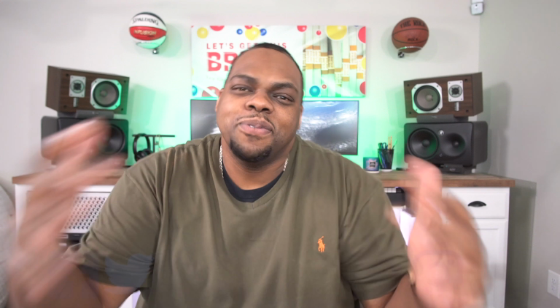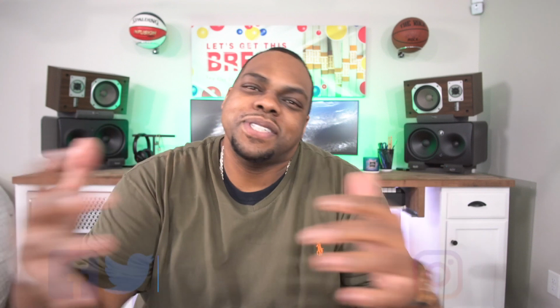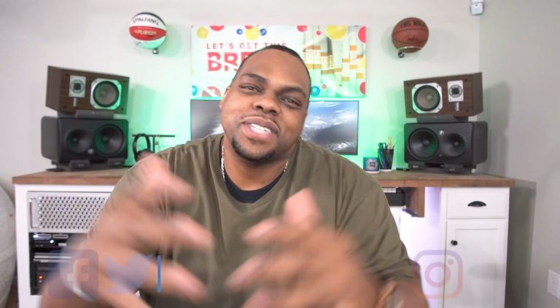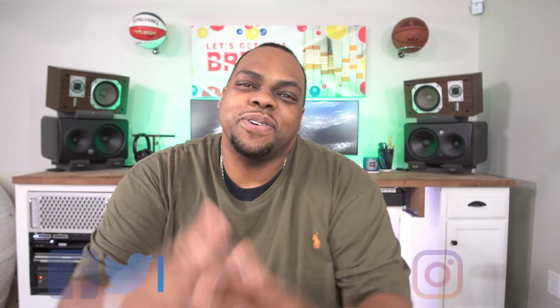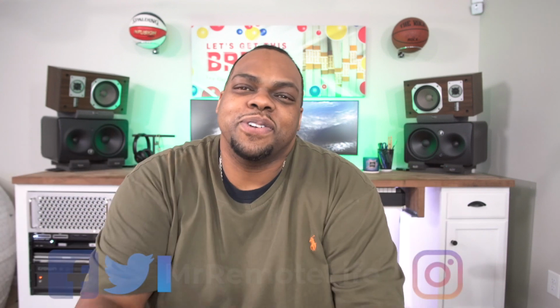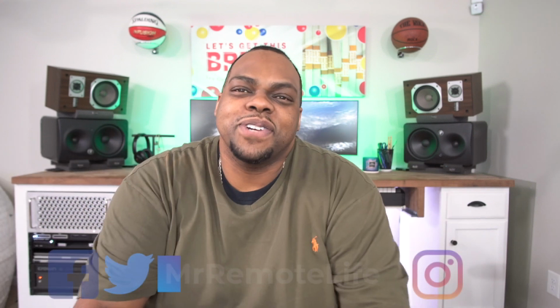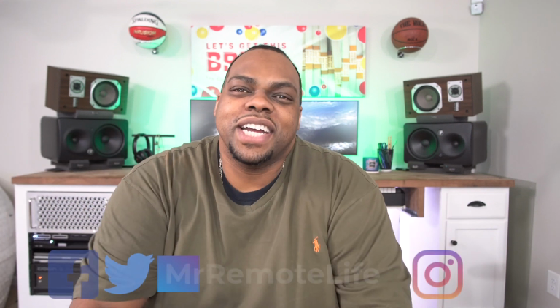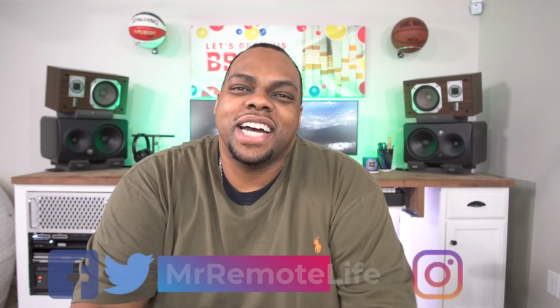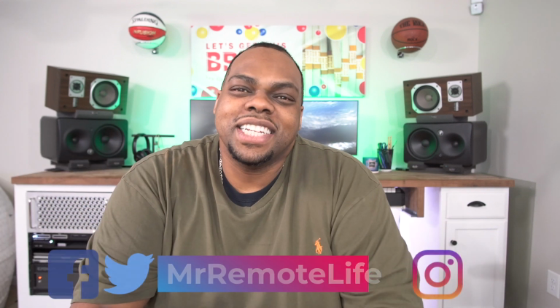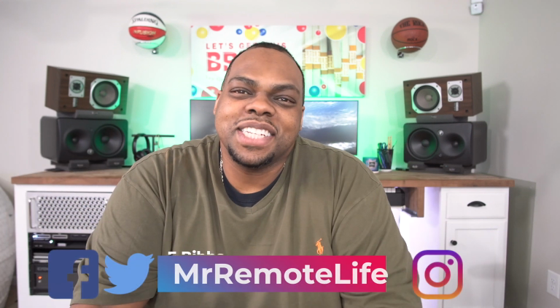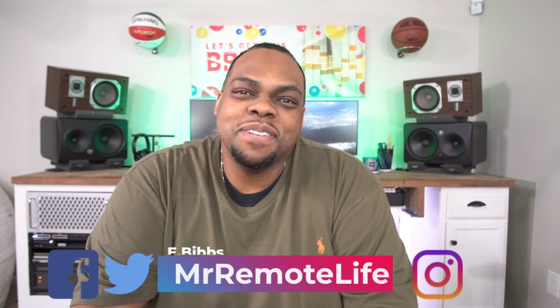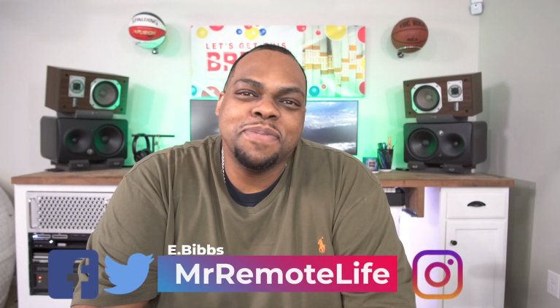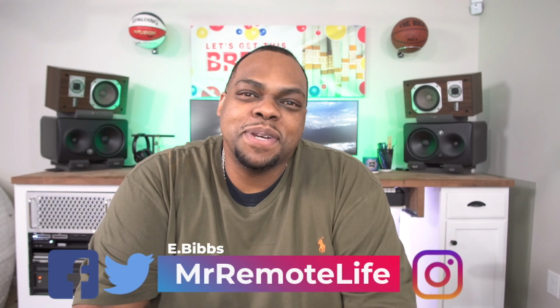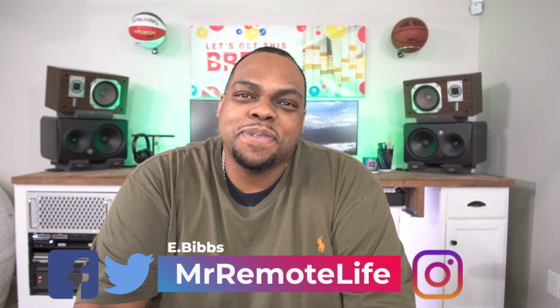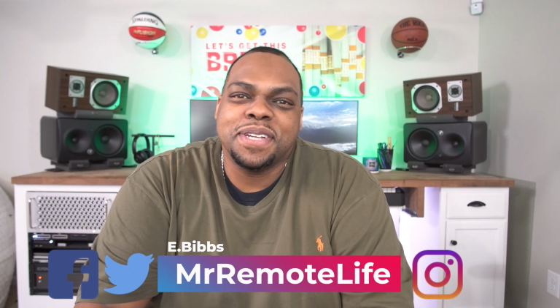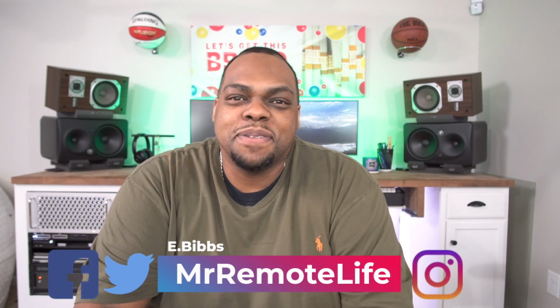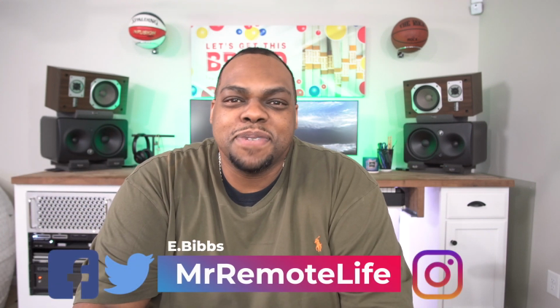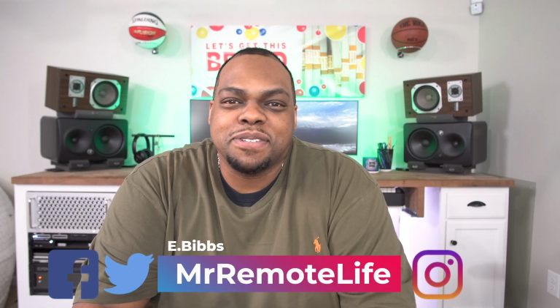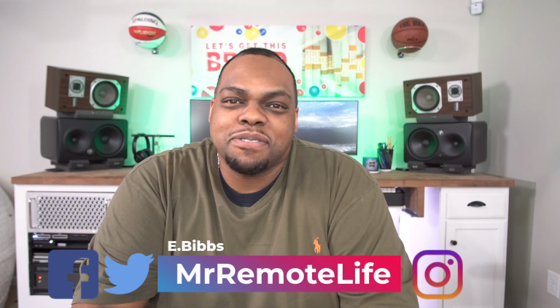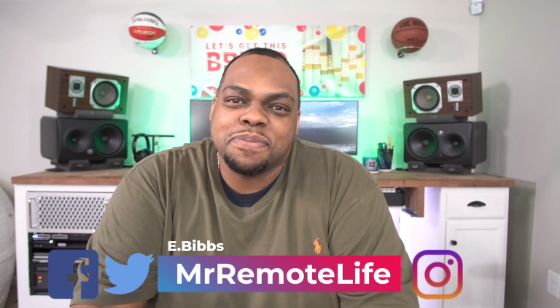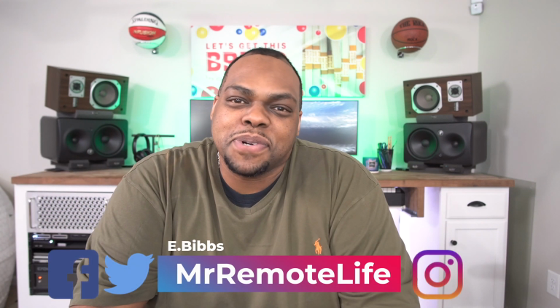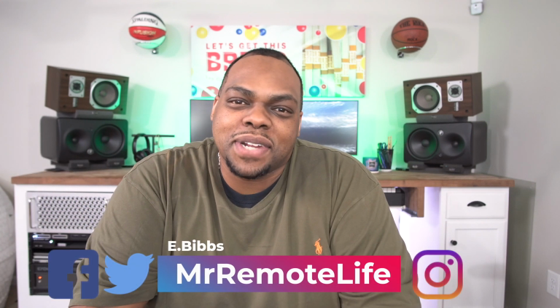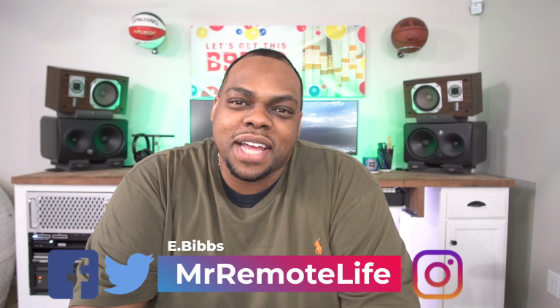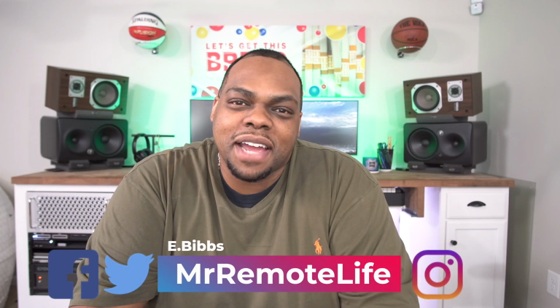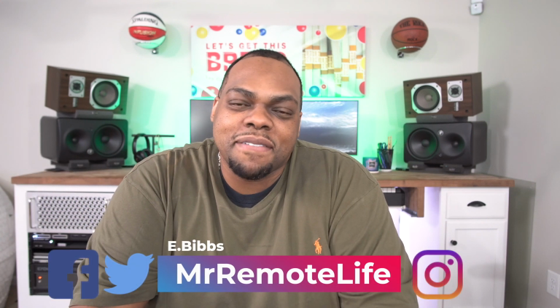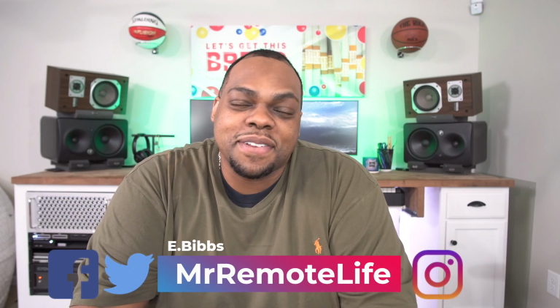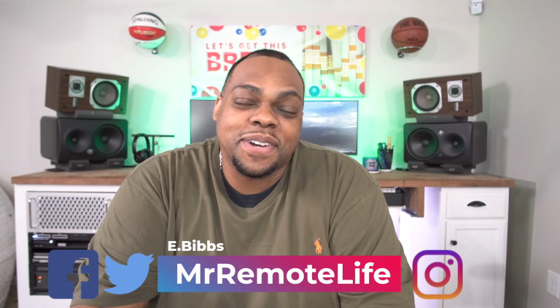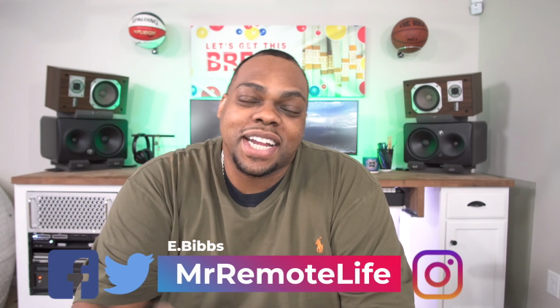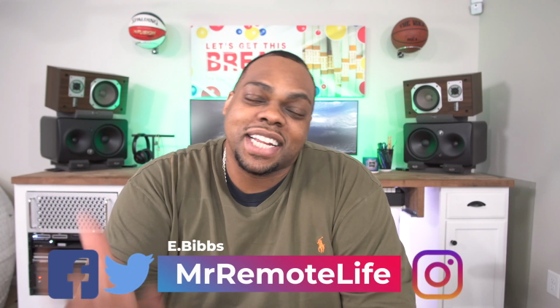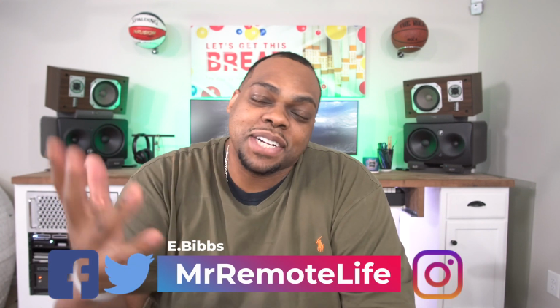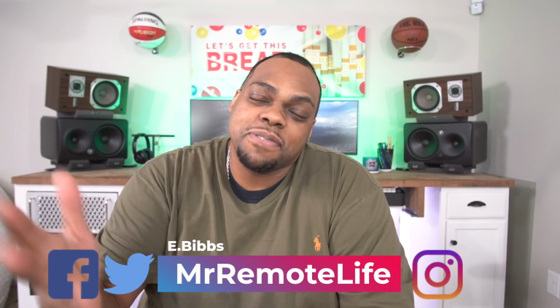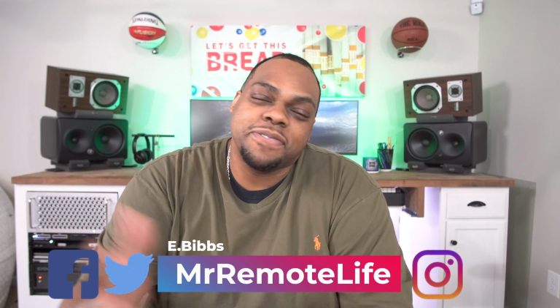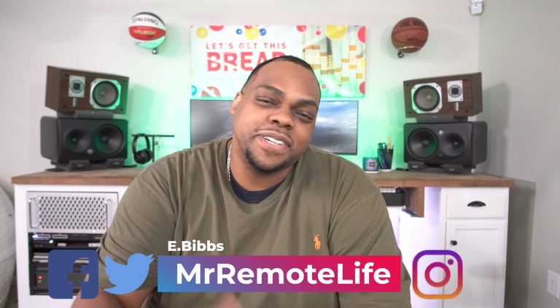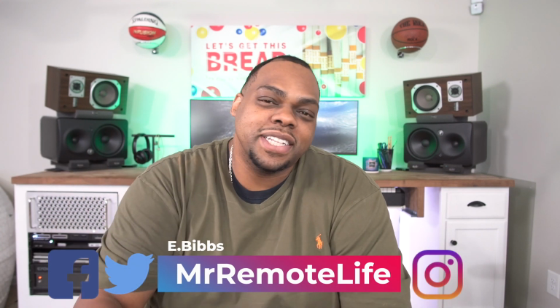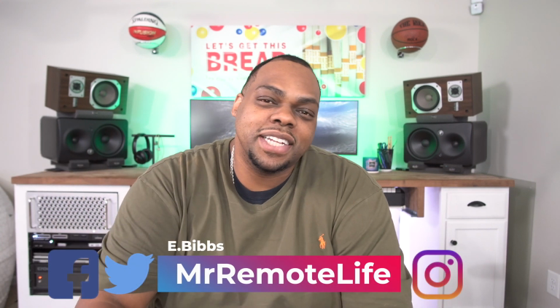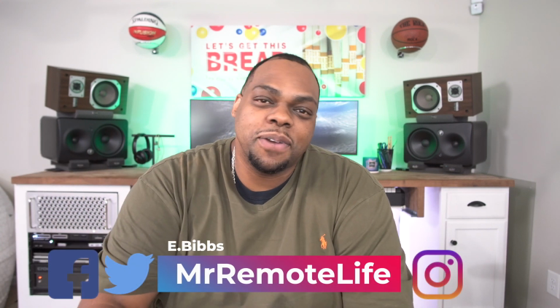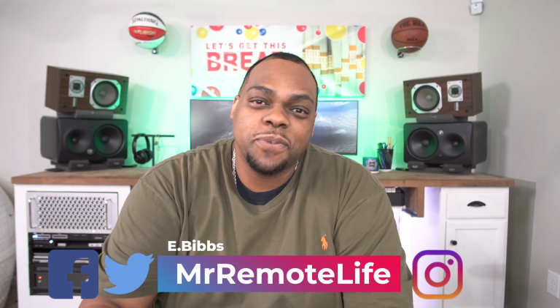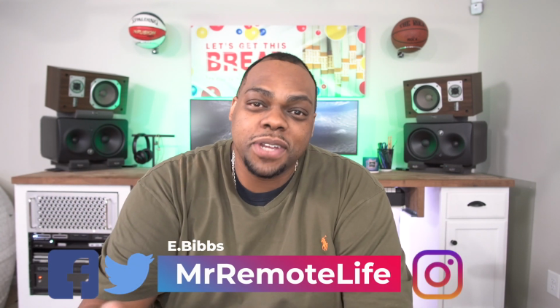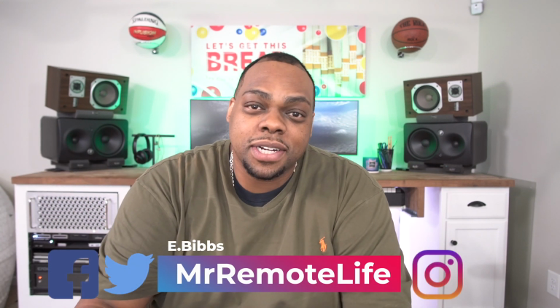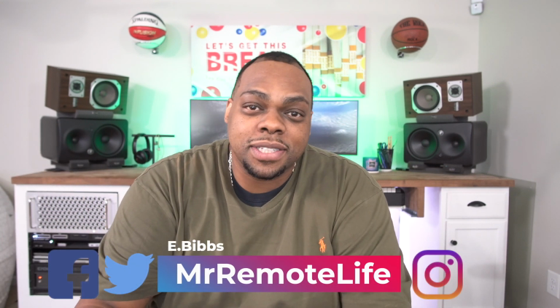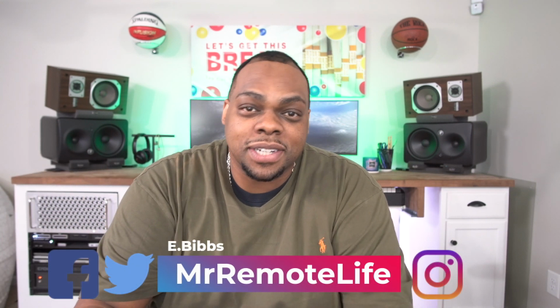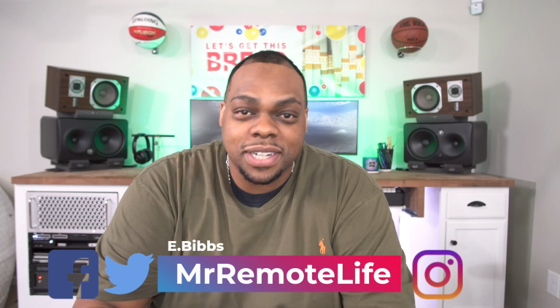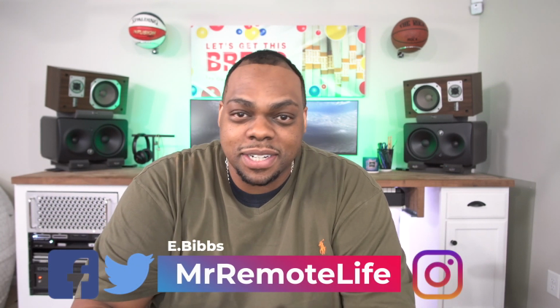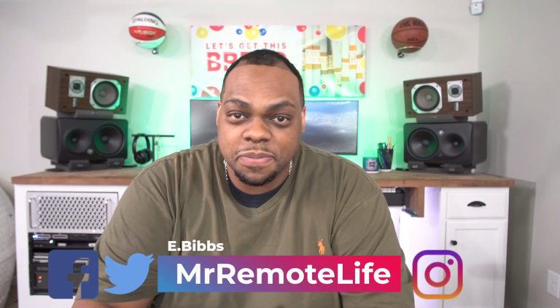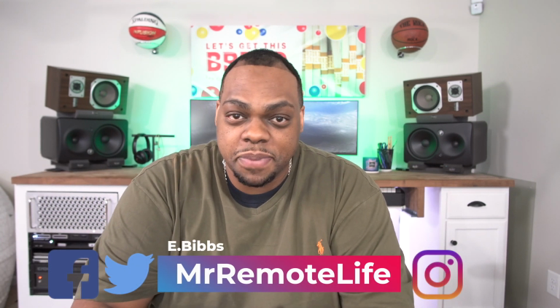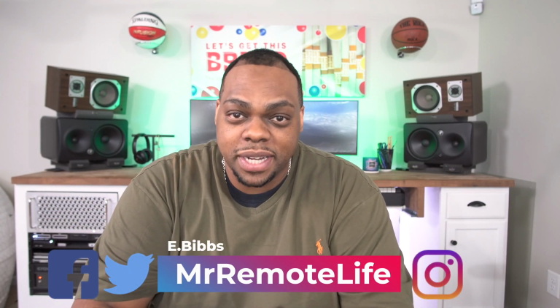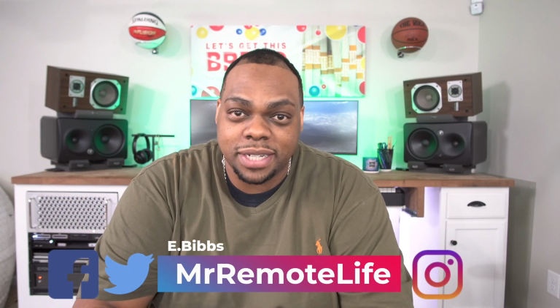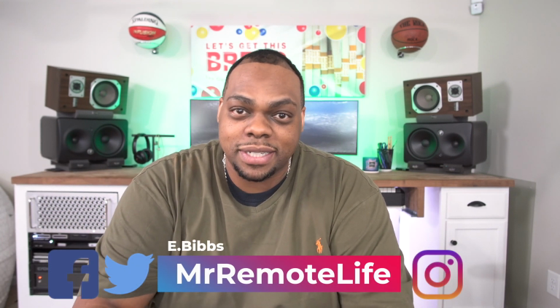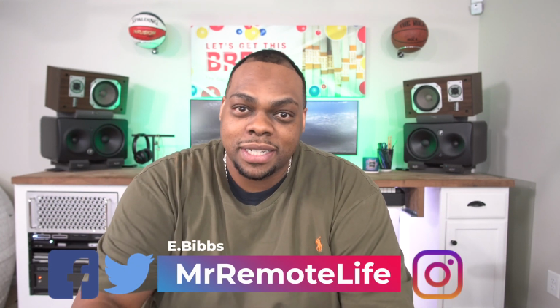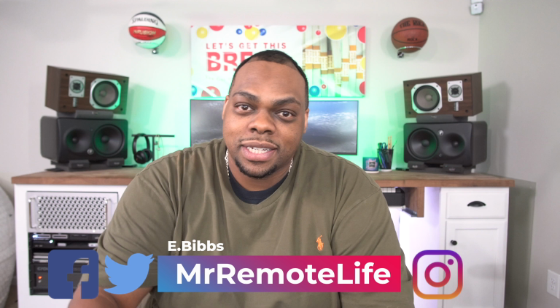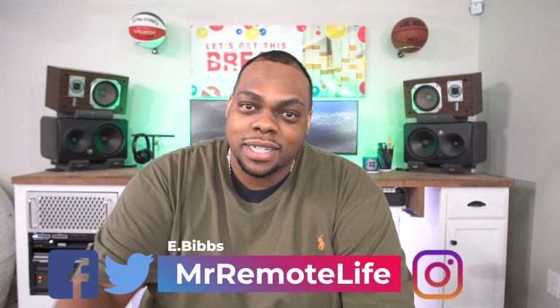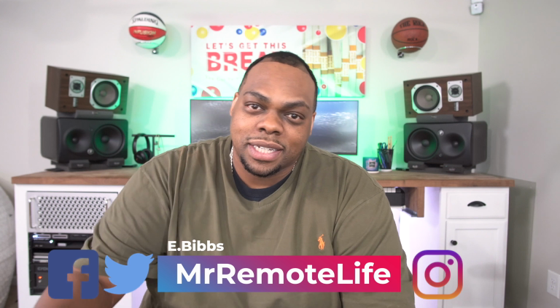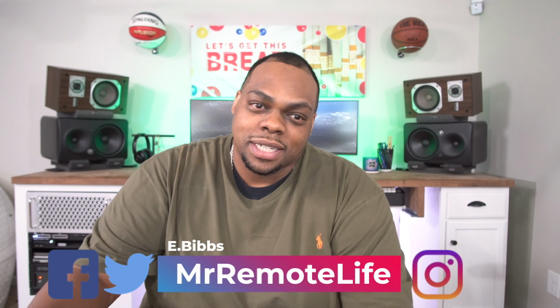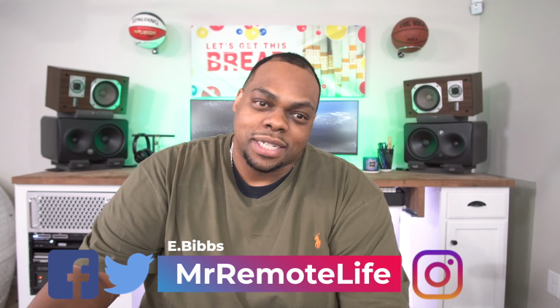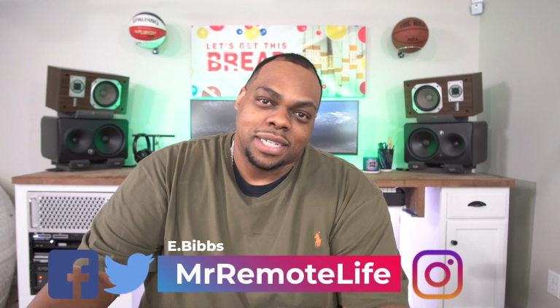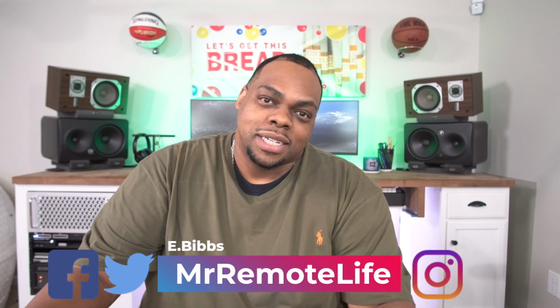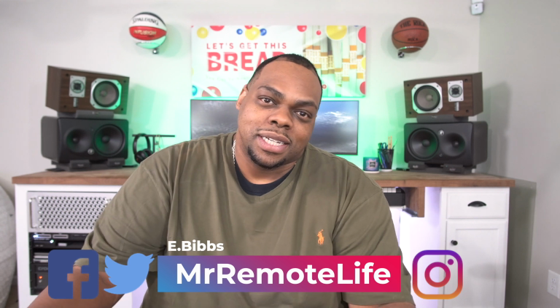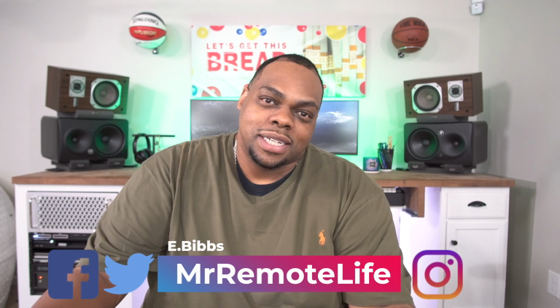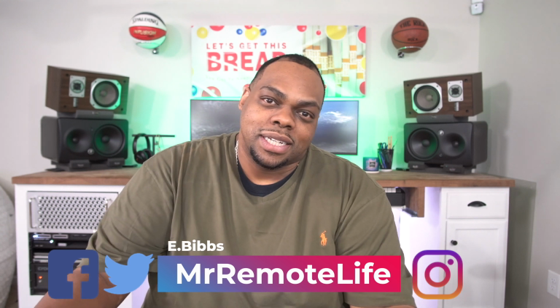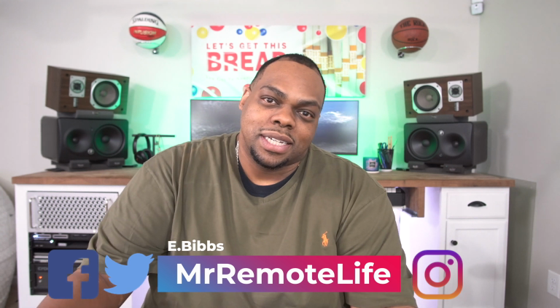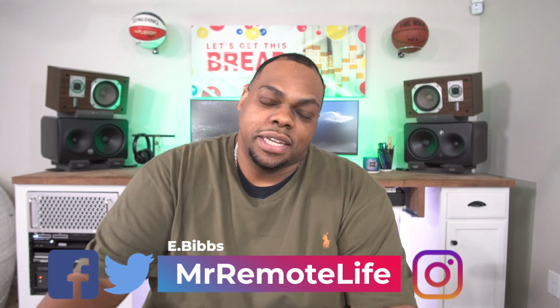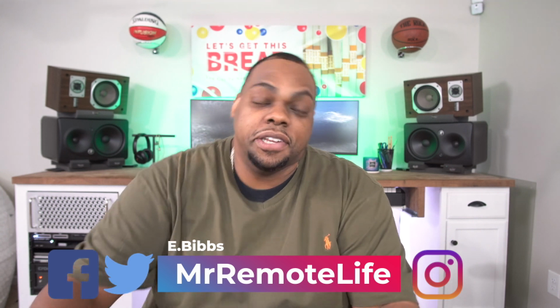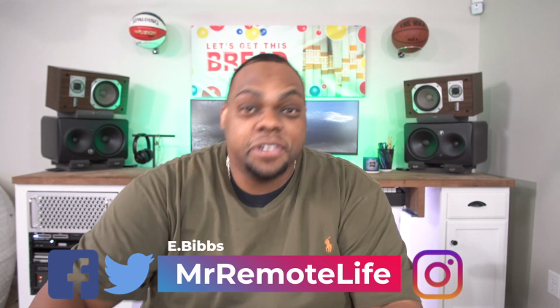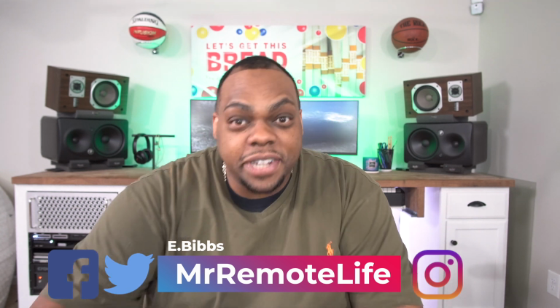What's going on guys? E-Bibs here, Mr. Remote Life. So I got a good one for you today. We are talking about internet.